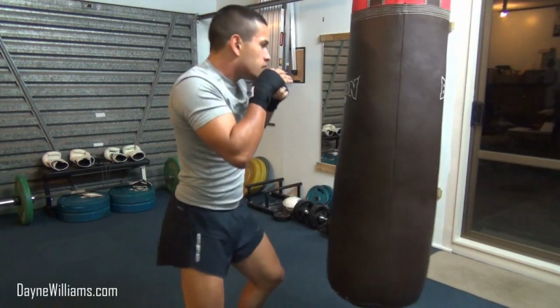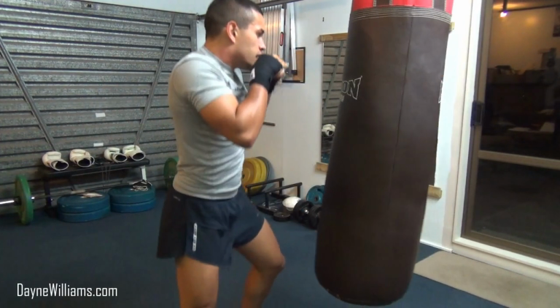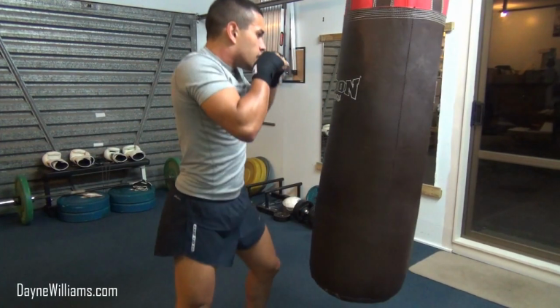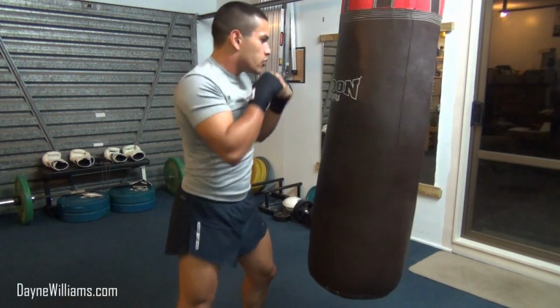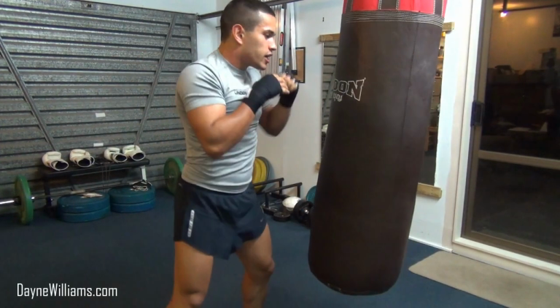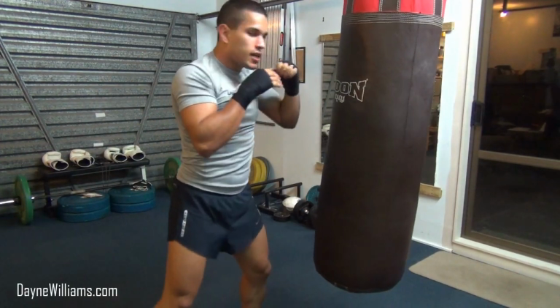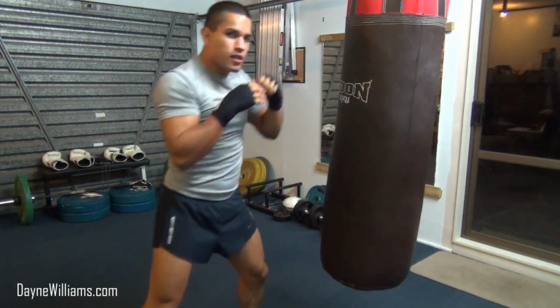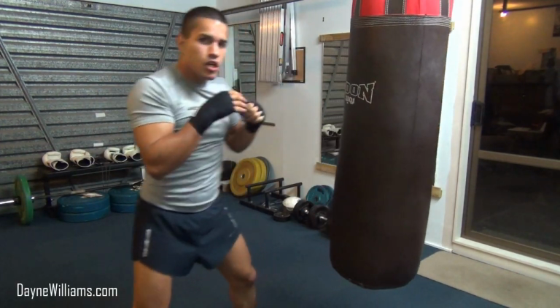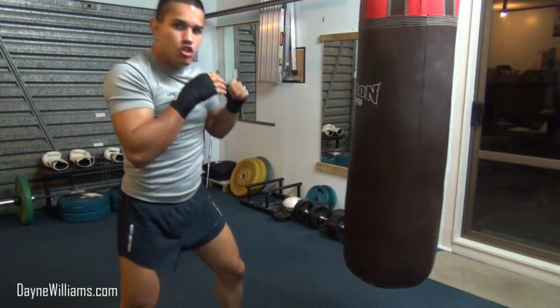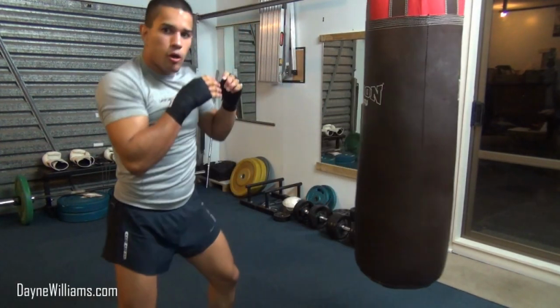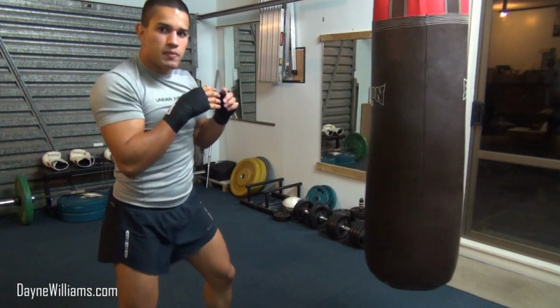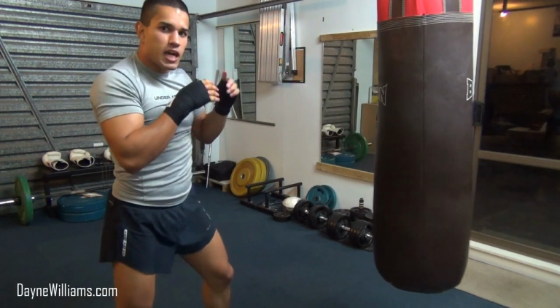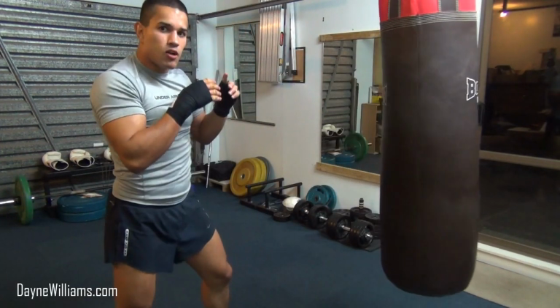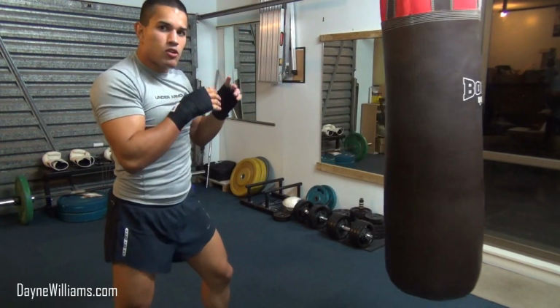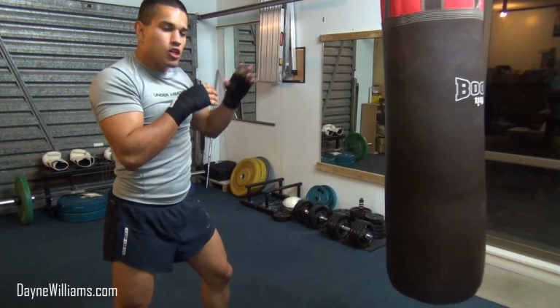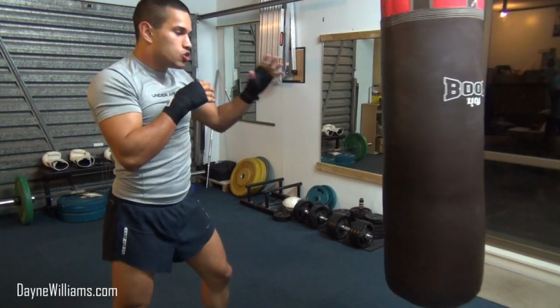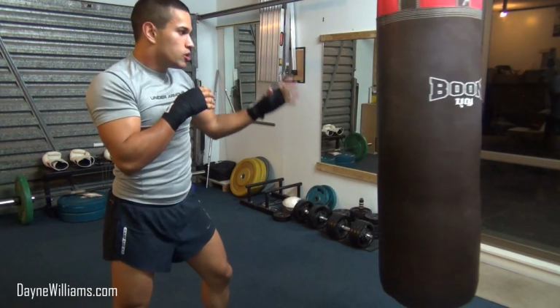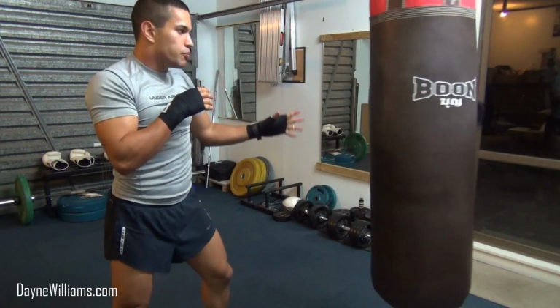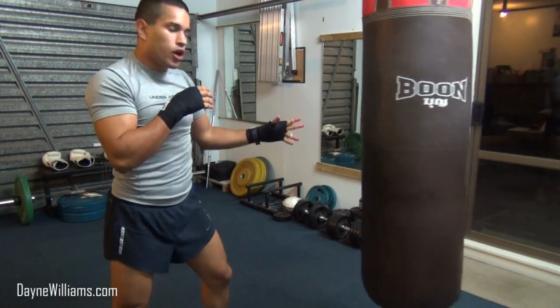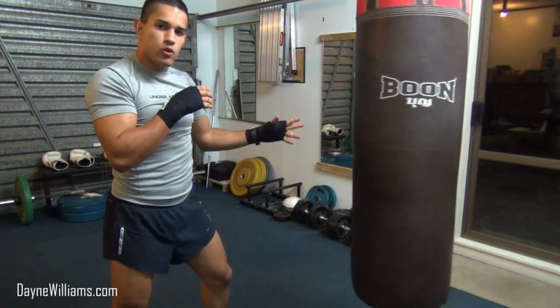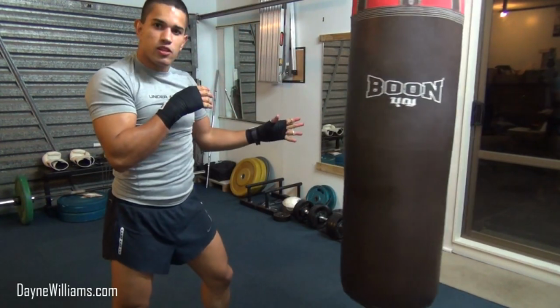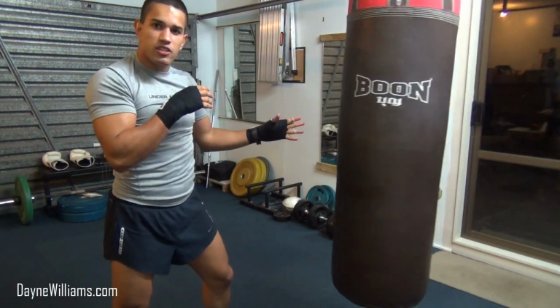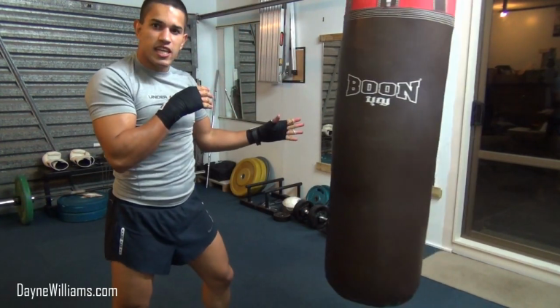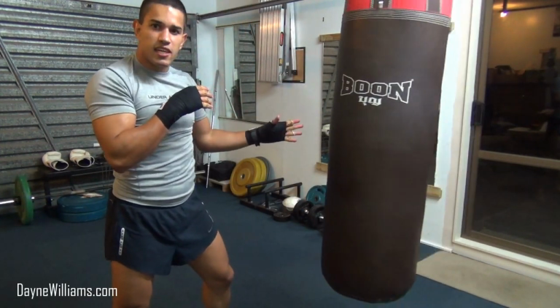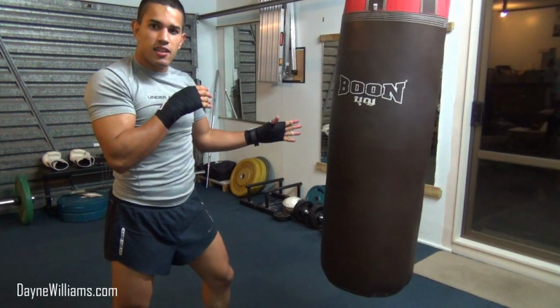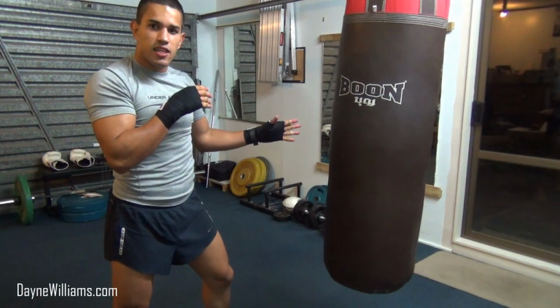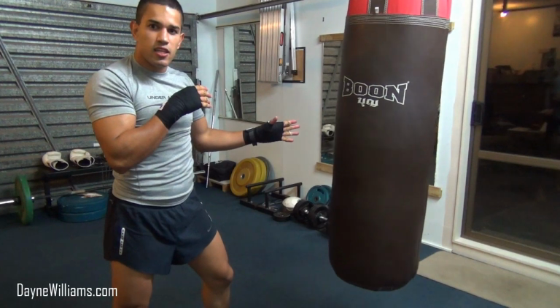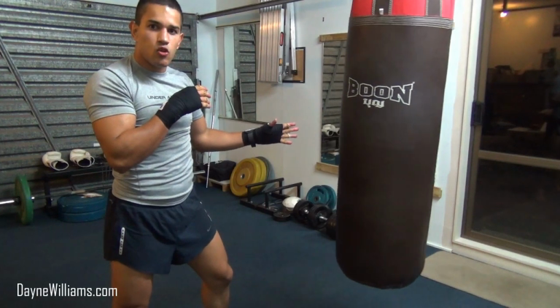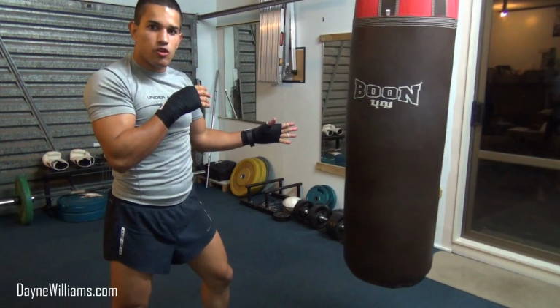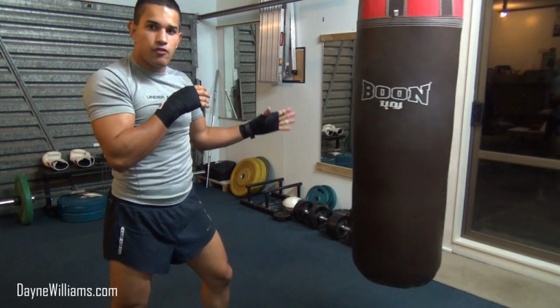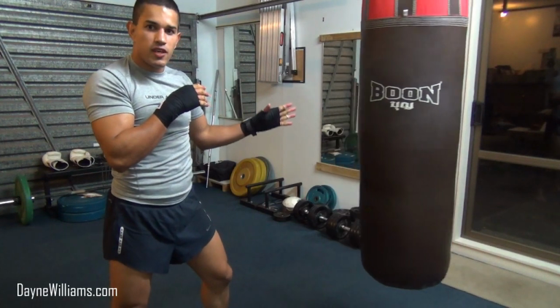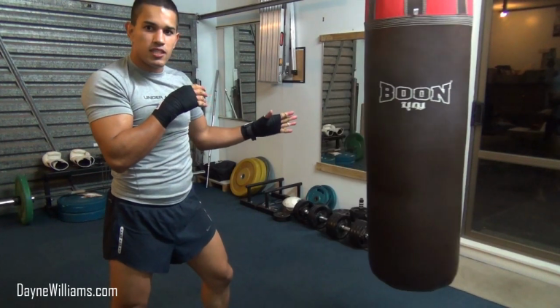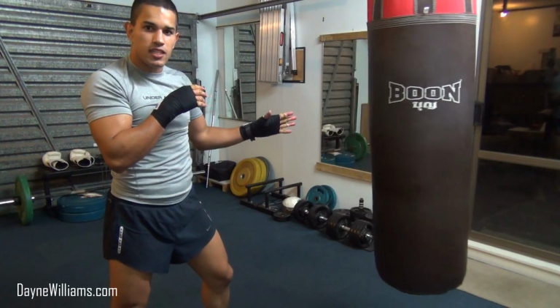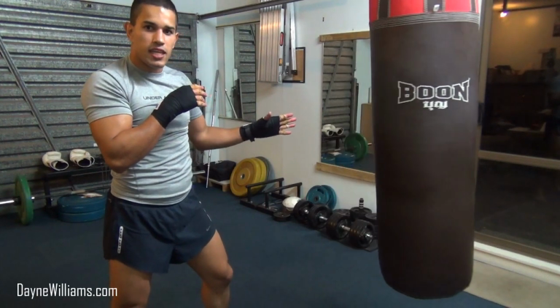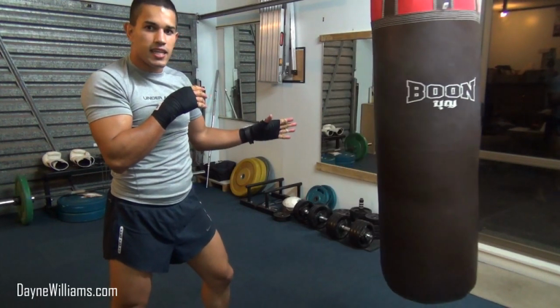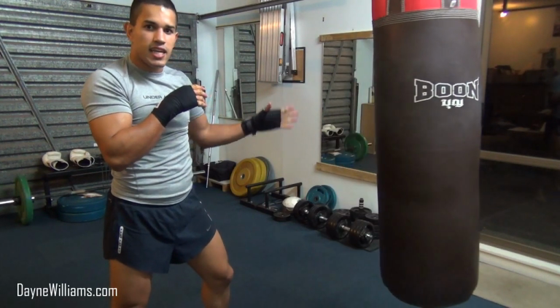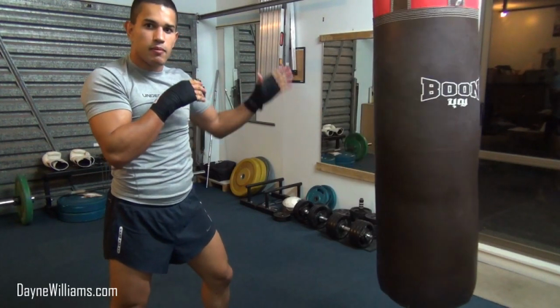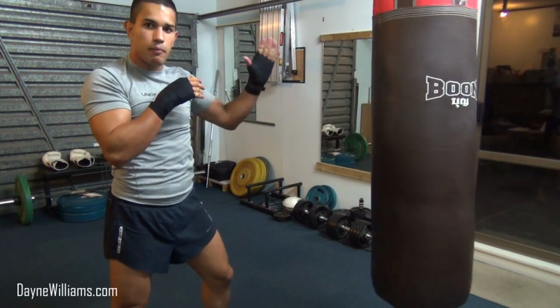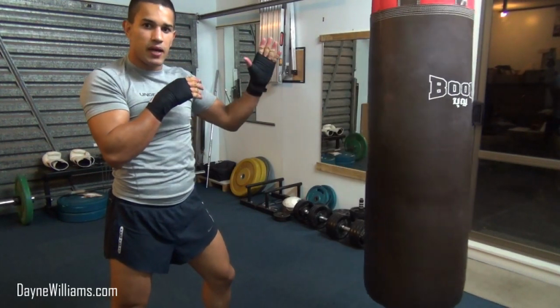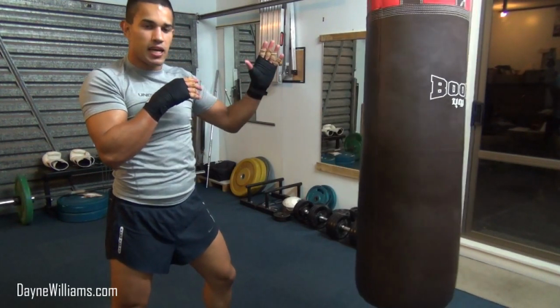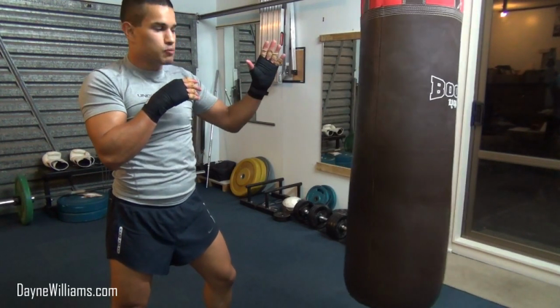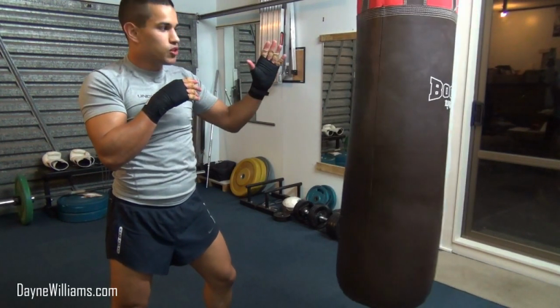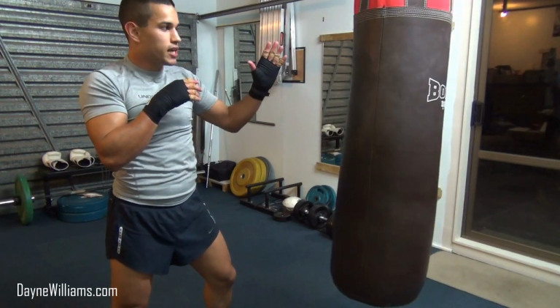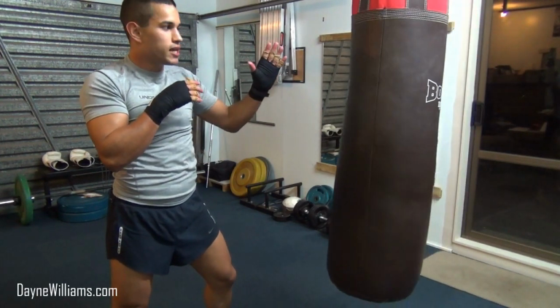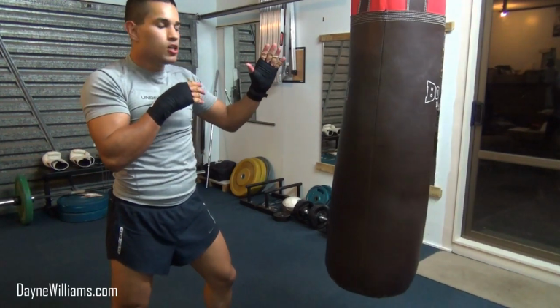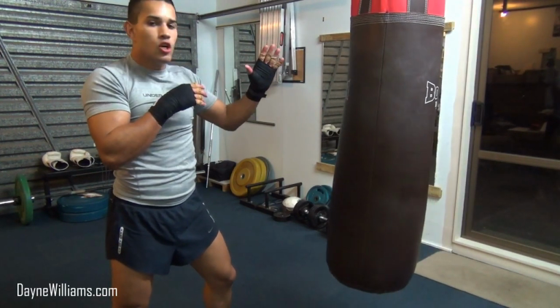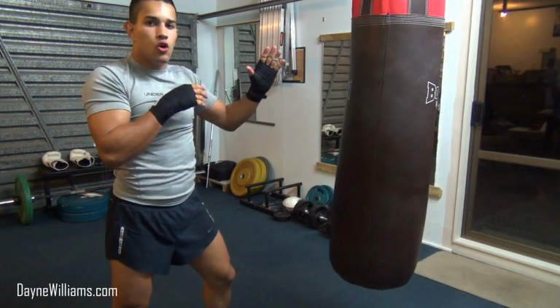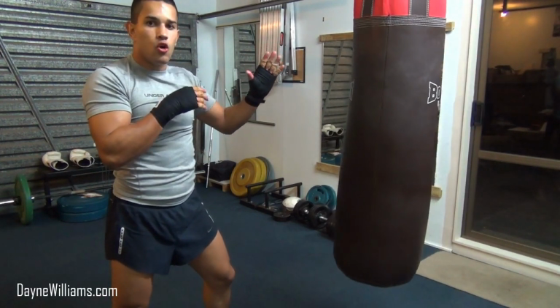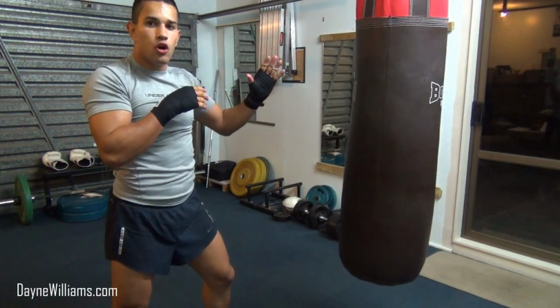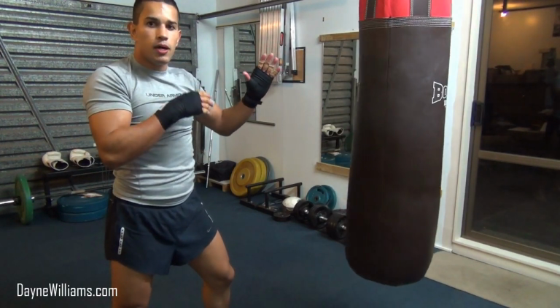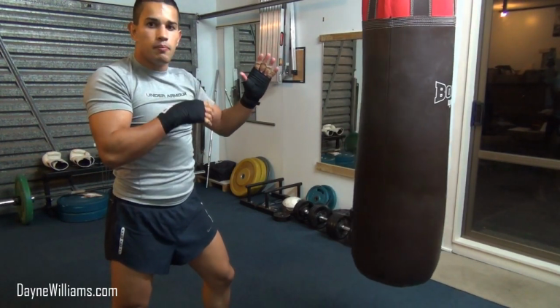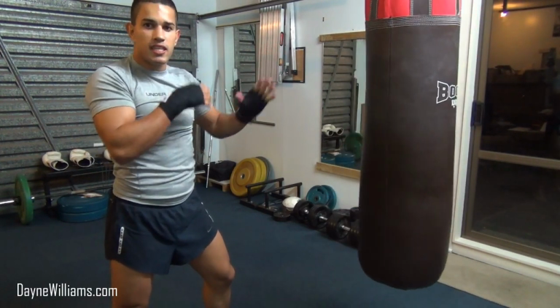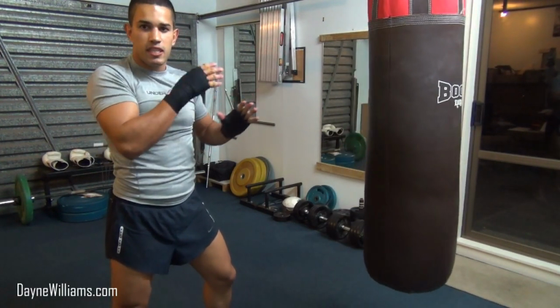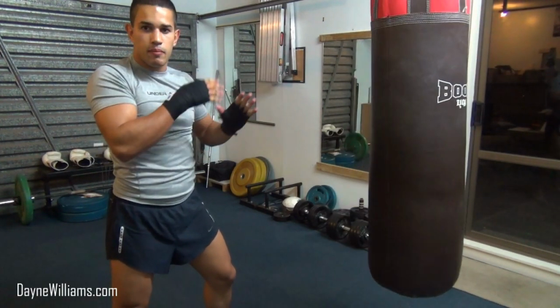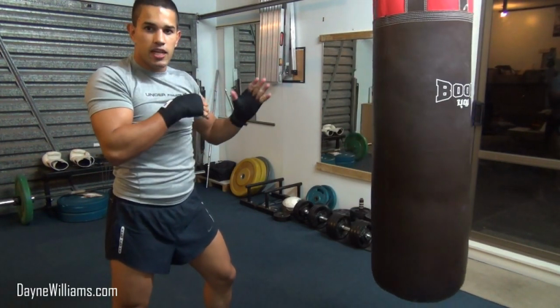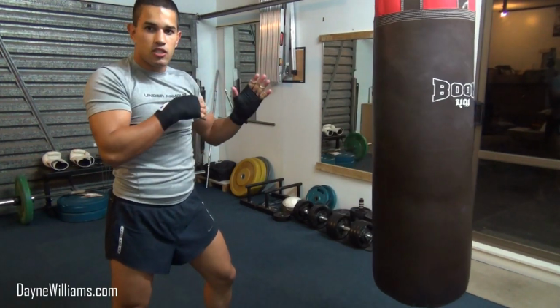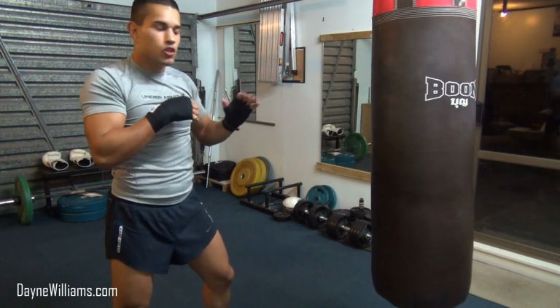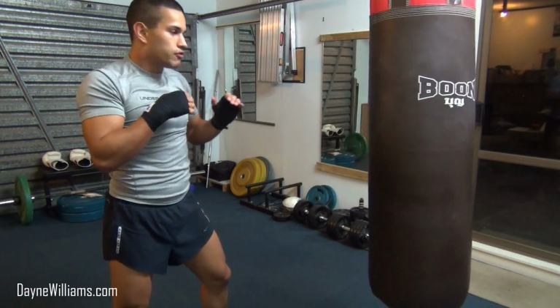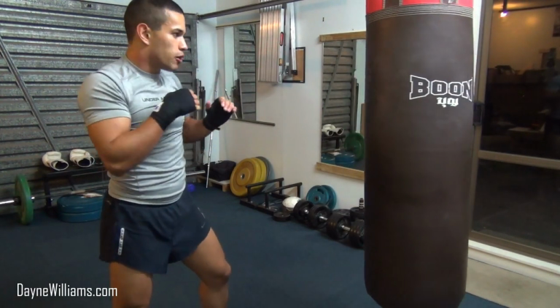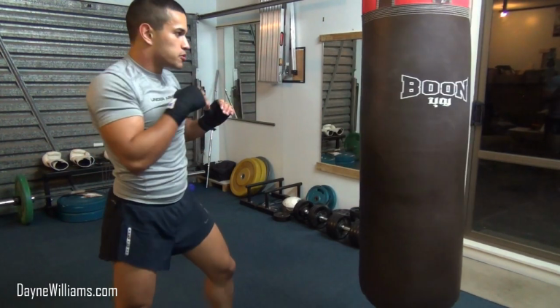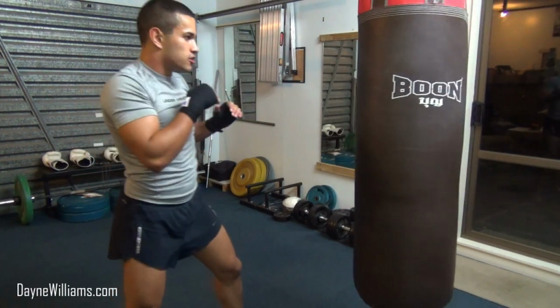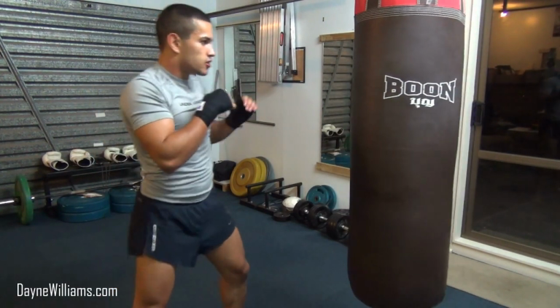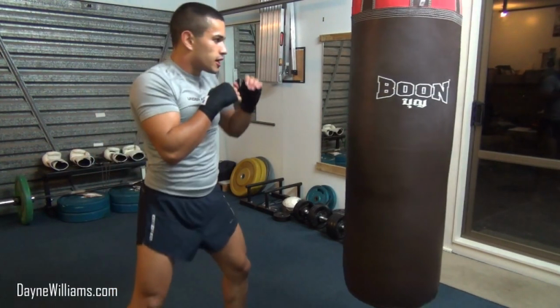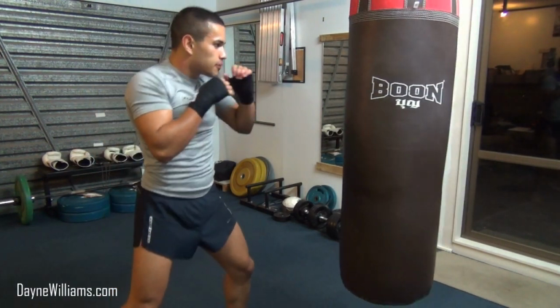You can drop down to the body with the second three or the first three, and then come back up to the head — or mix and match. You have options.